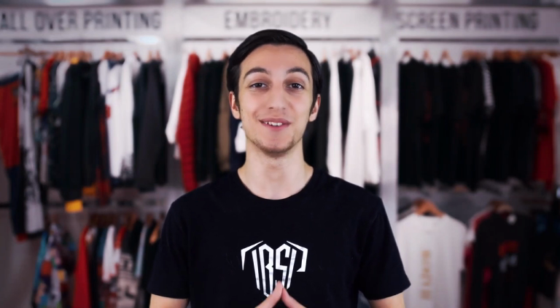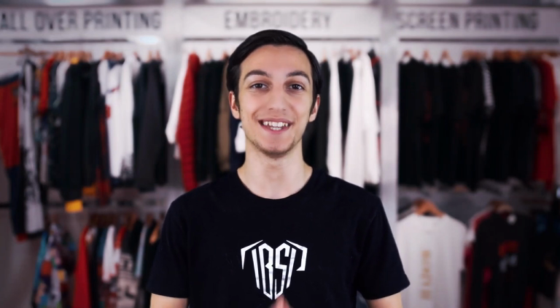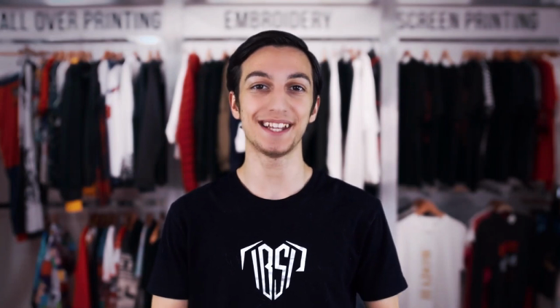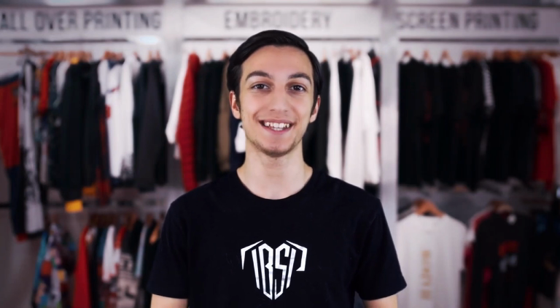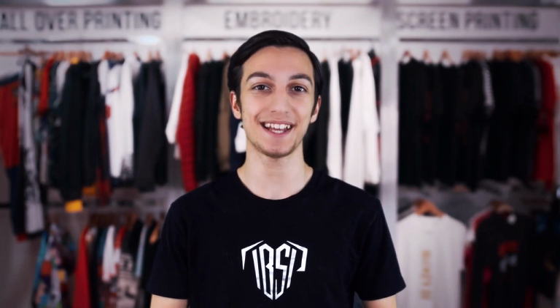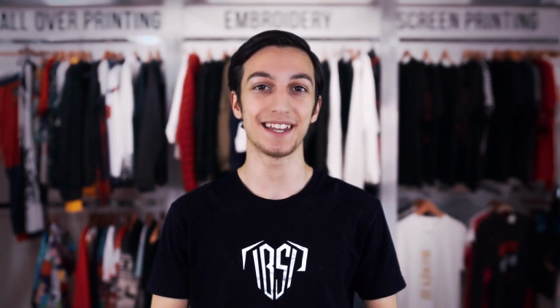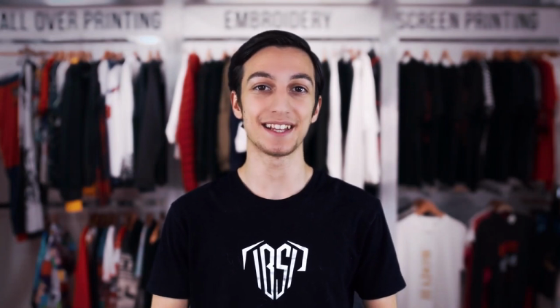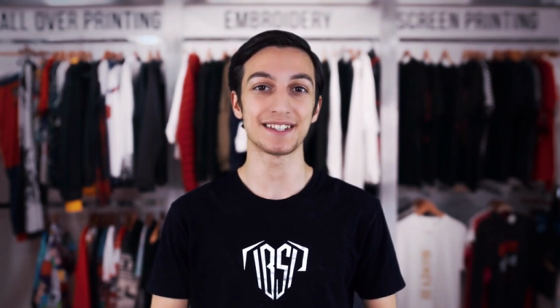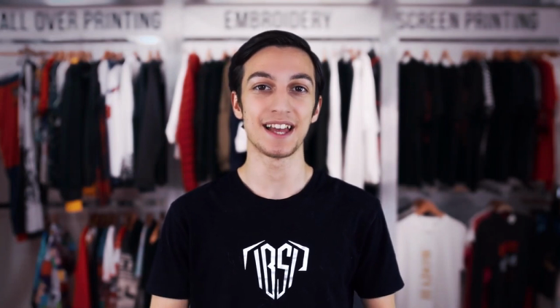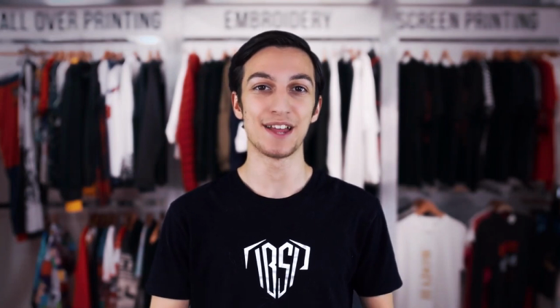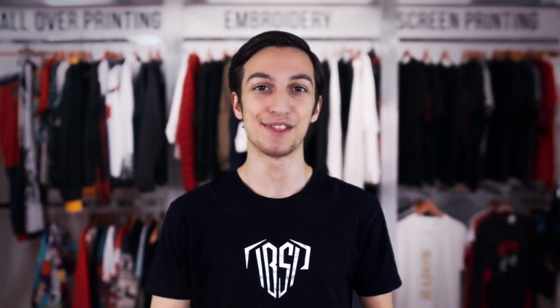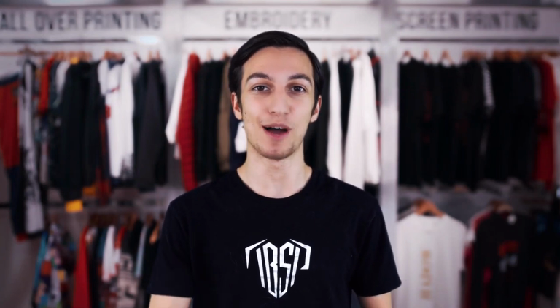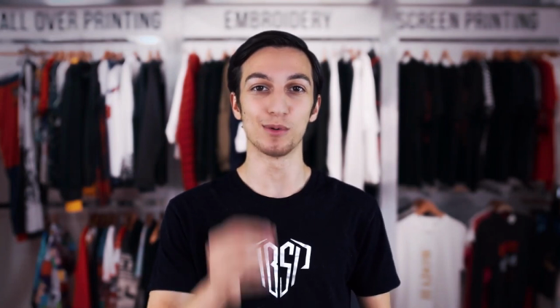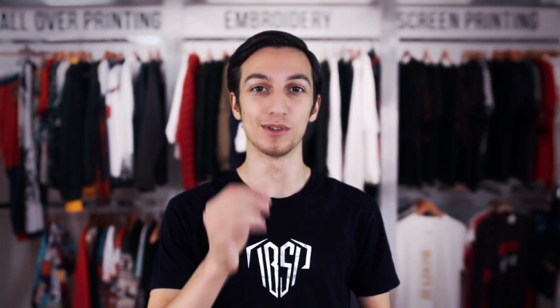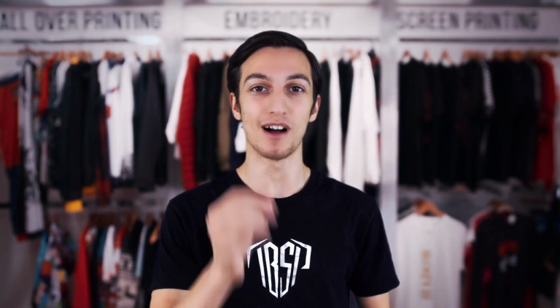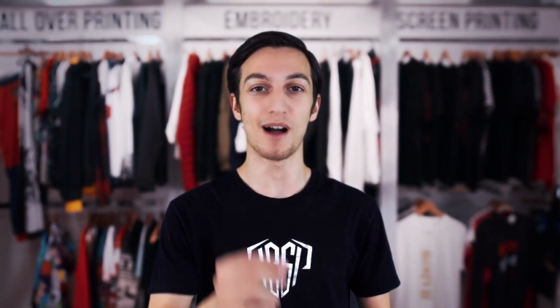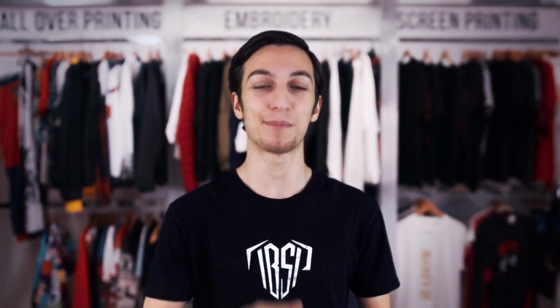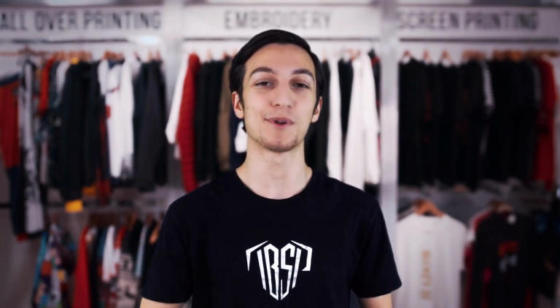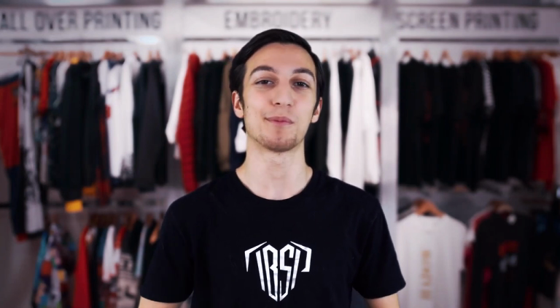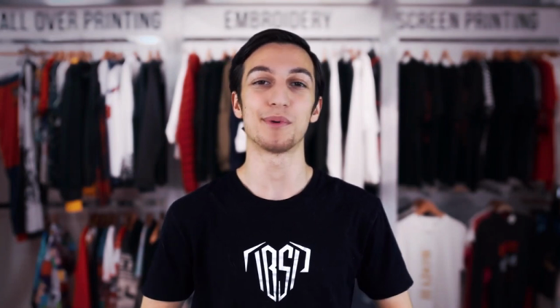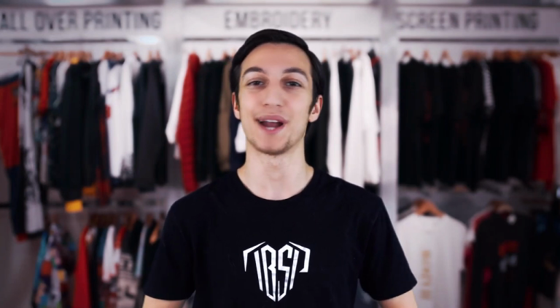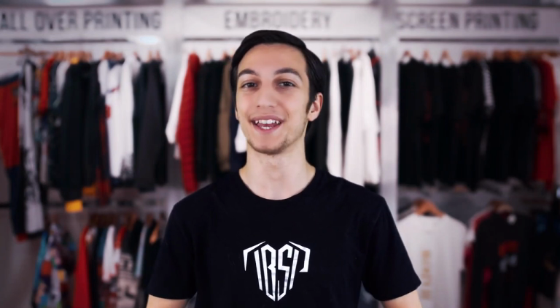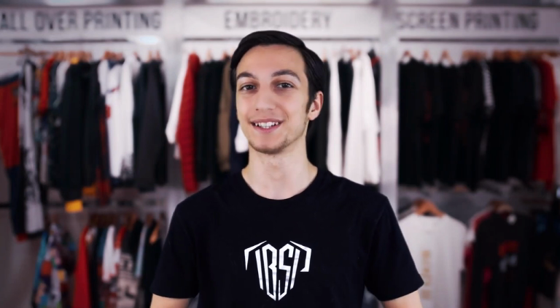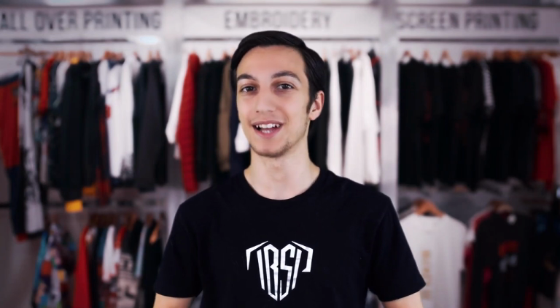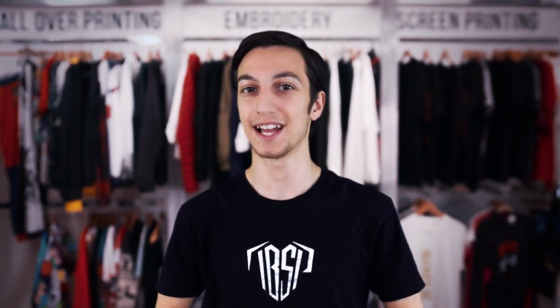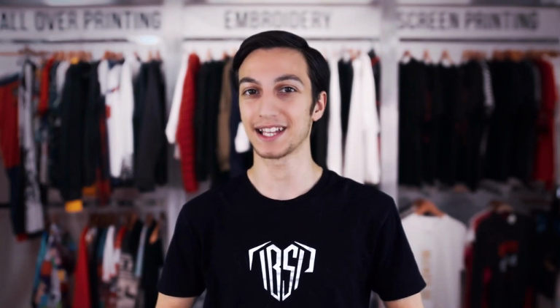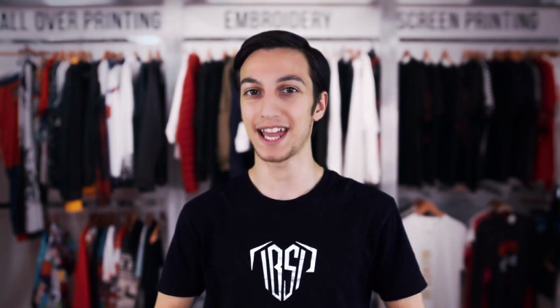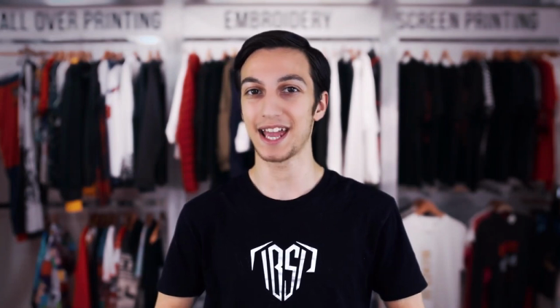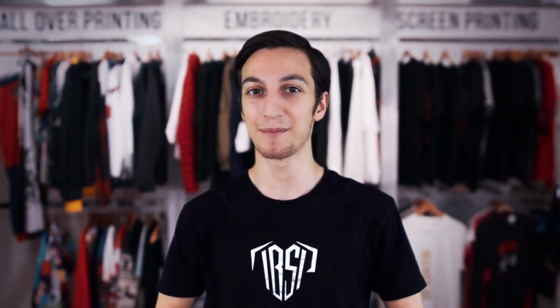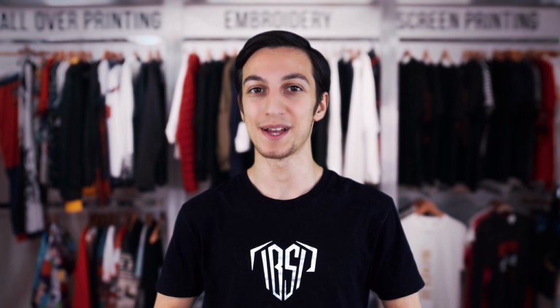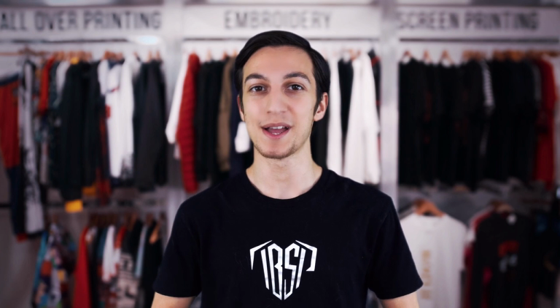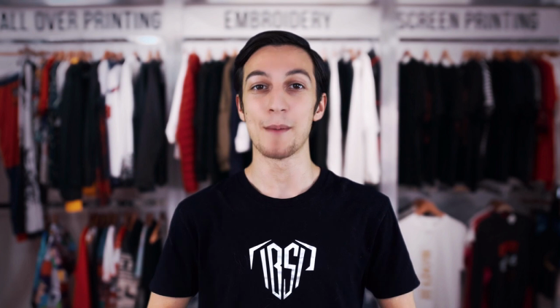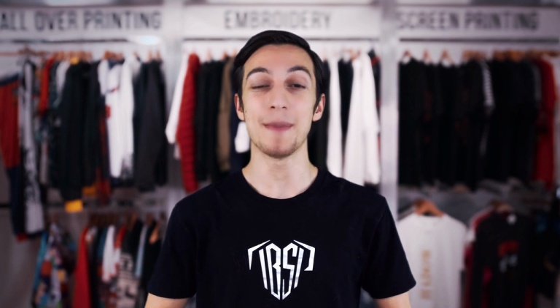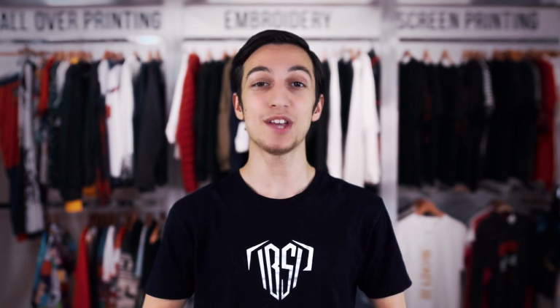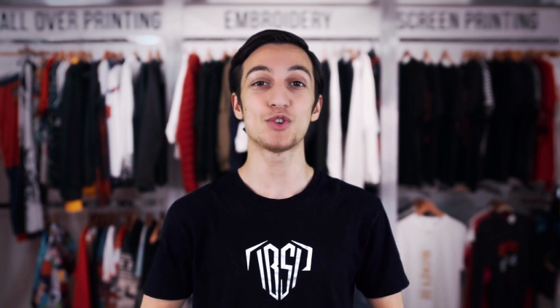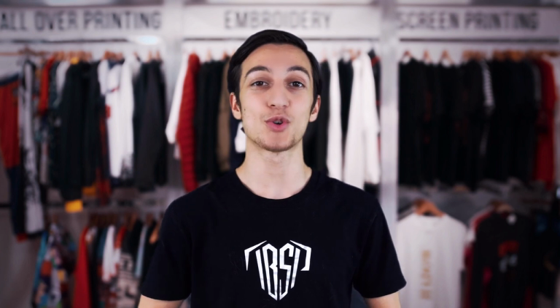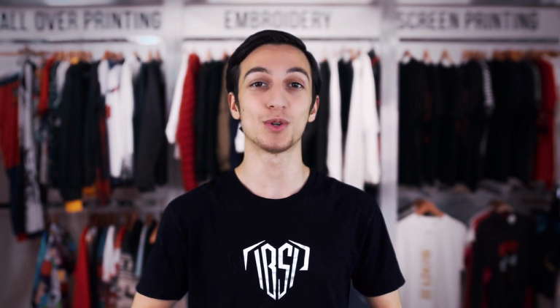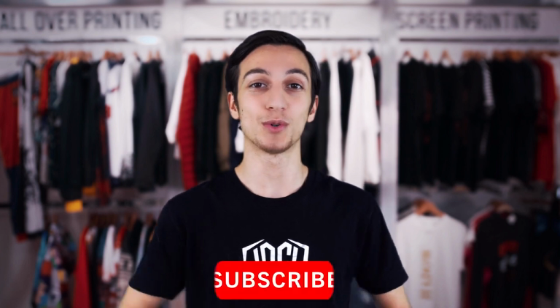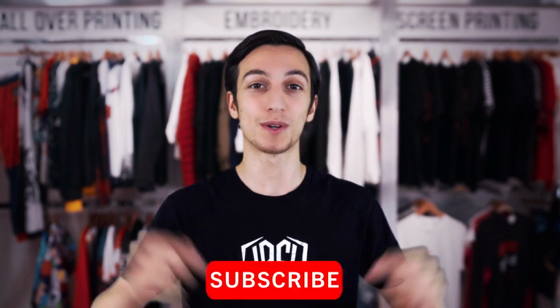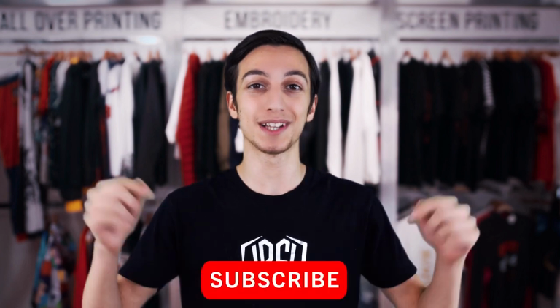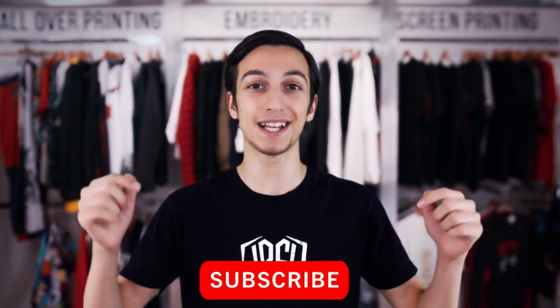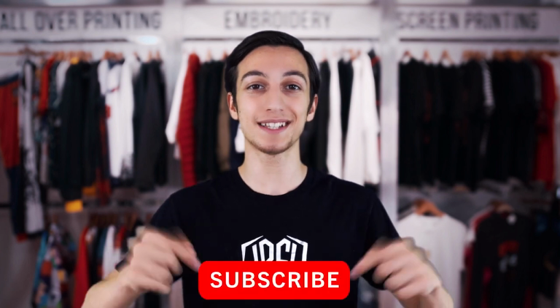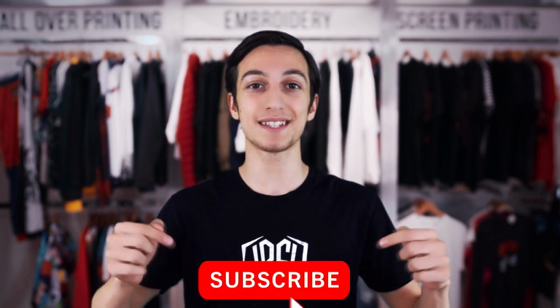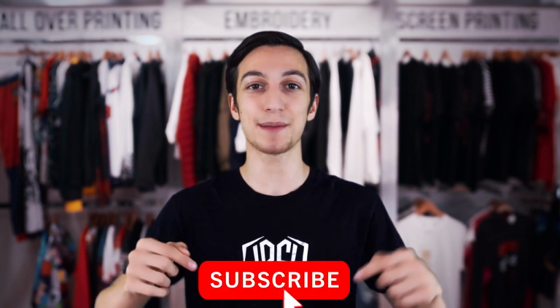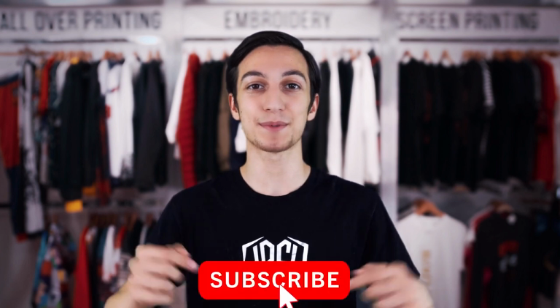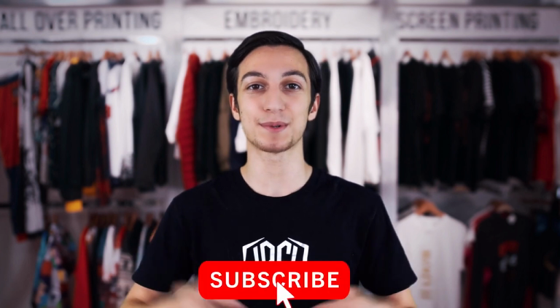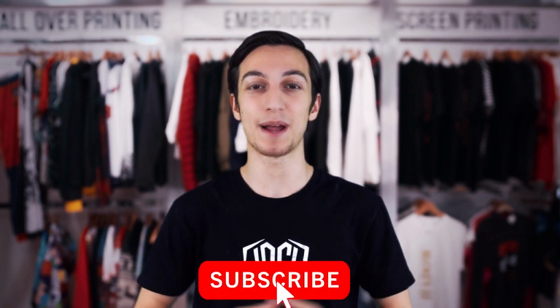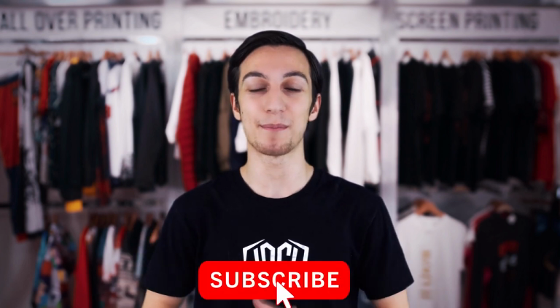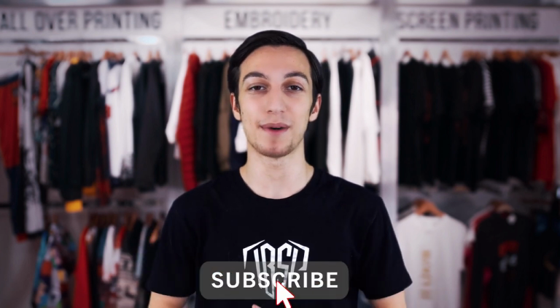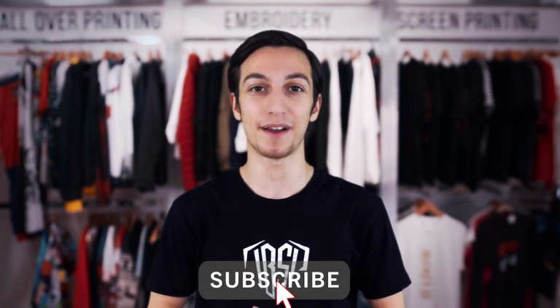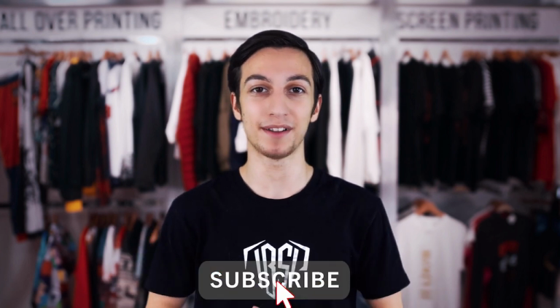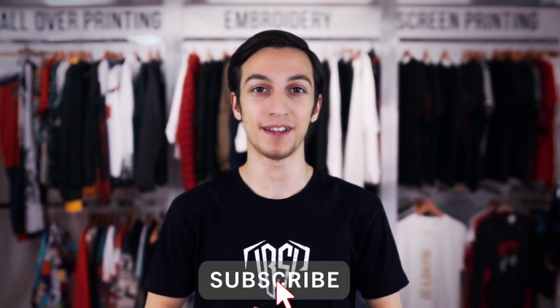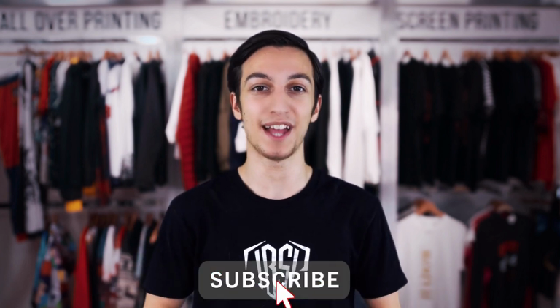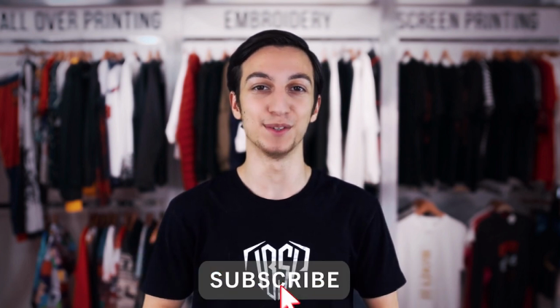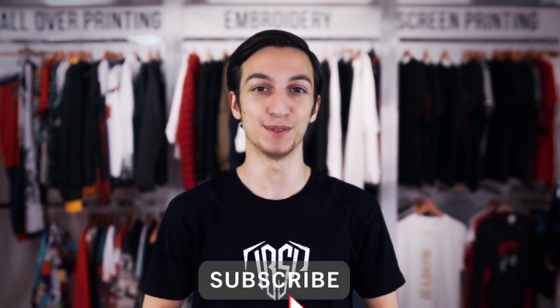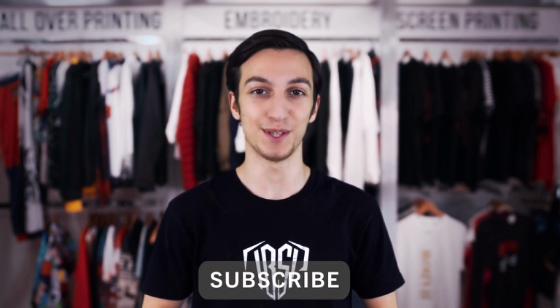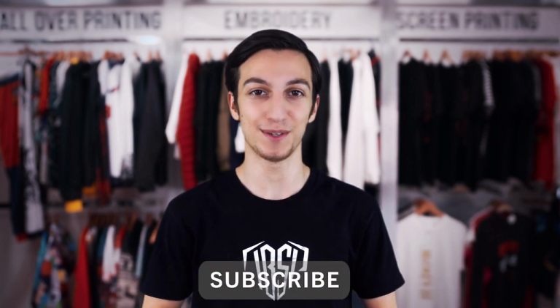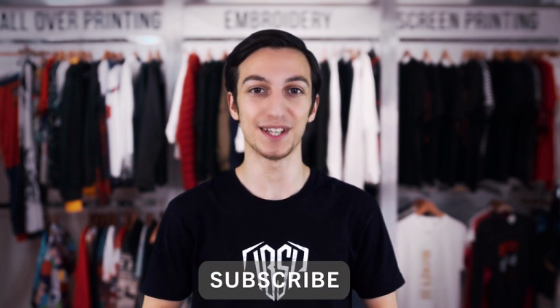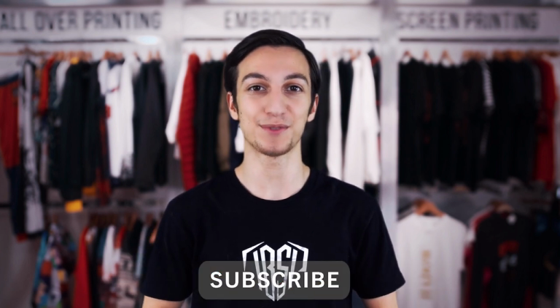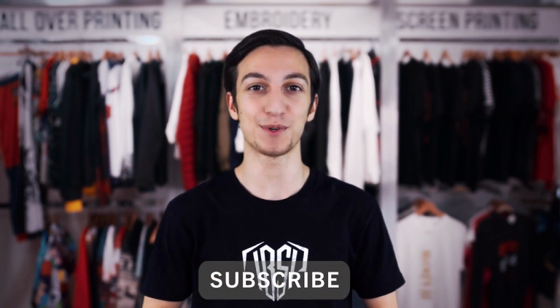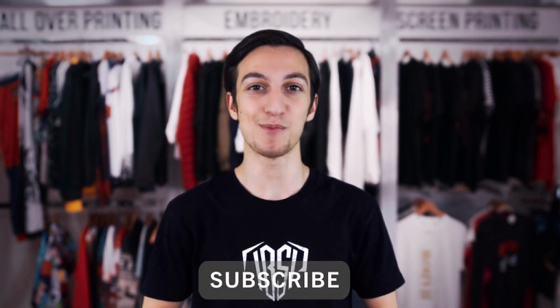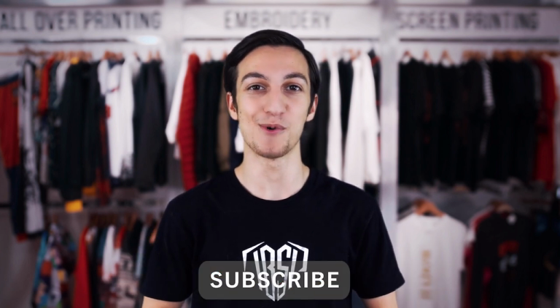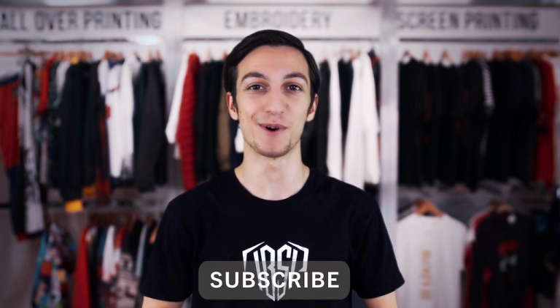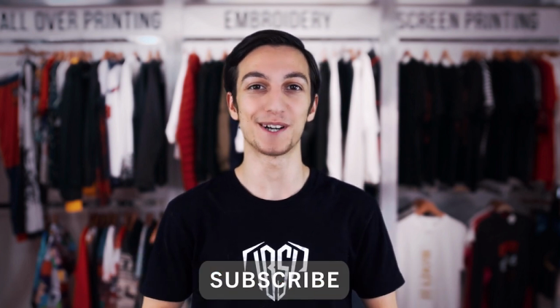Alright guys, those were seven cool and unique techniques that will up your branding line game. Make sure to click the subscribe button and tune in for more videos.